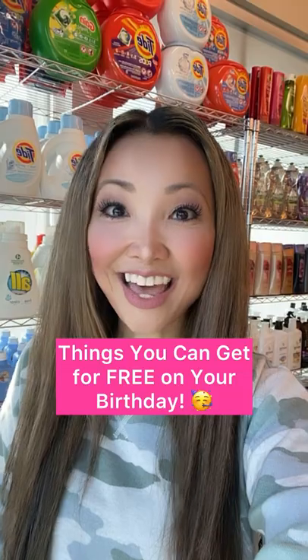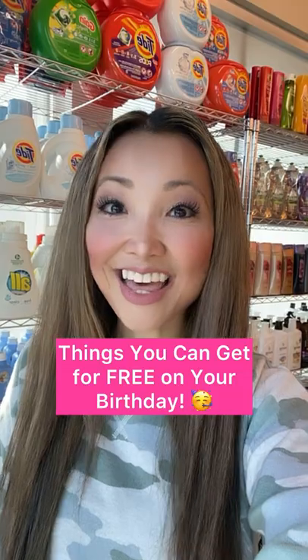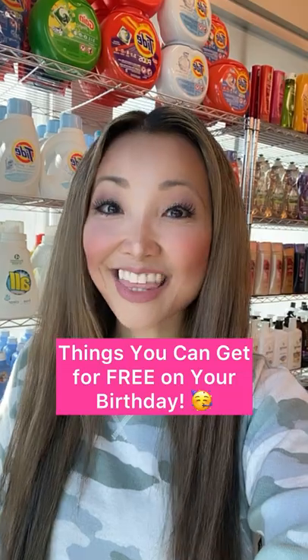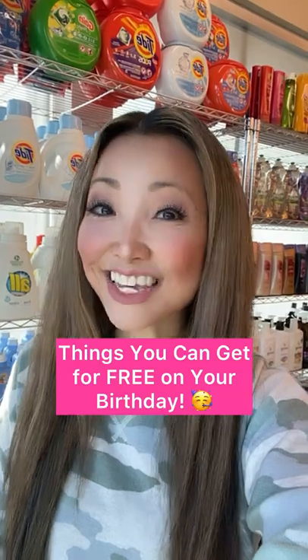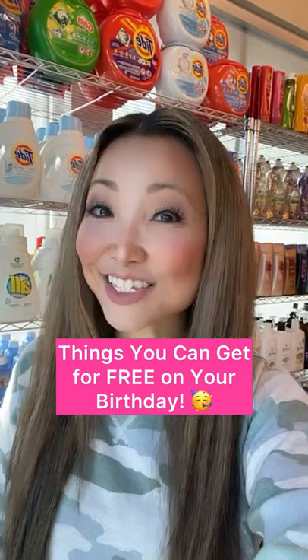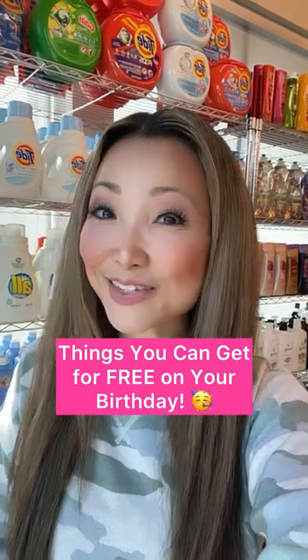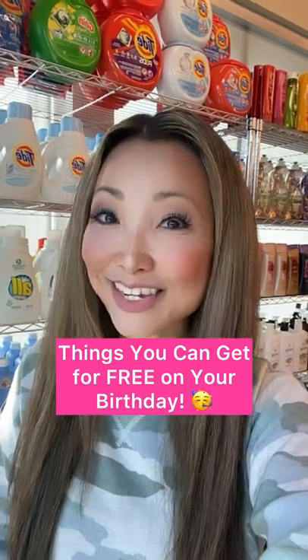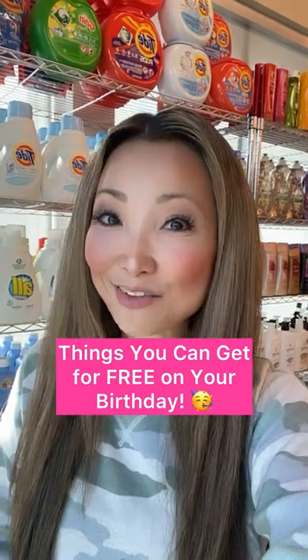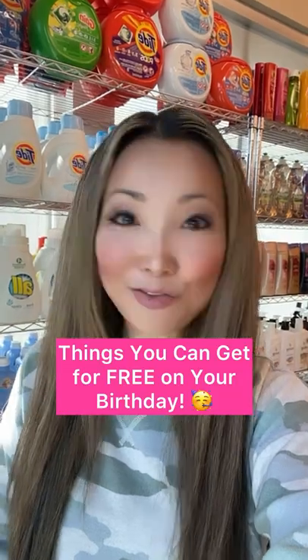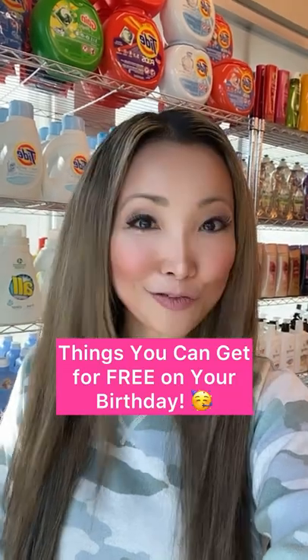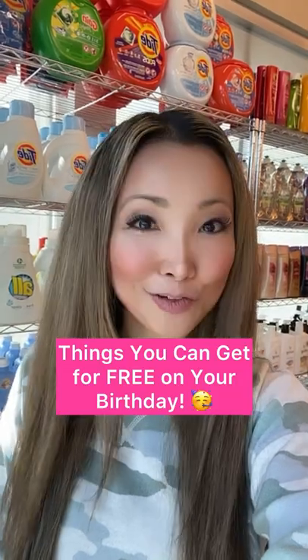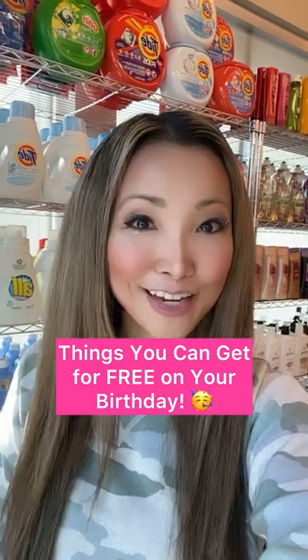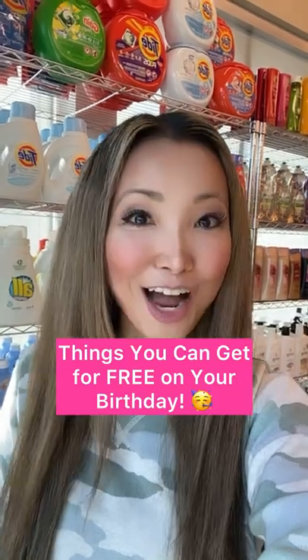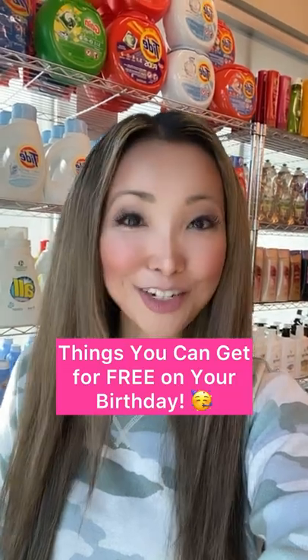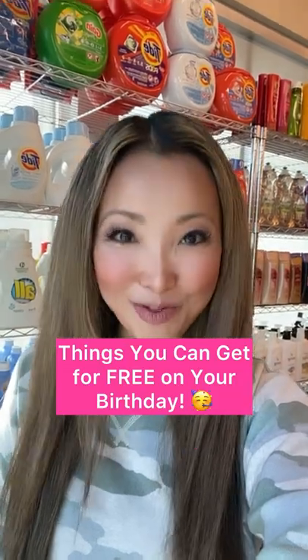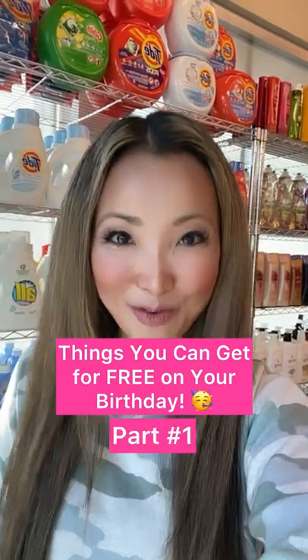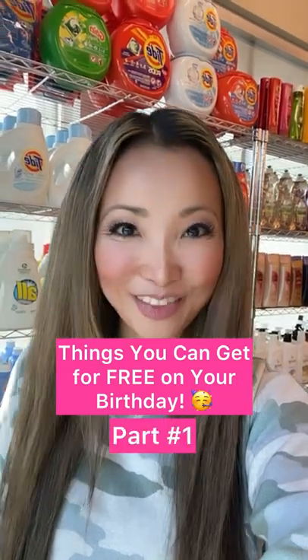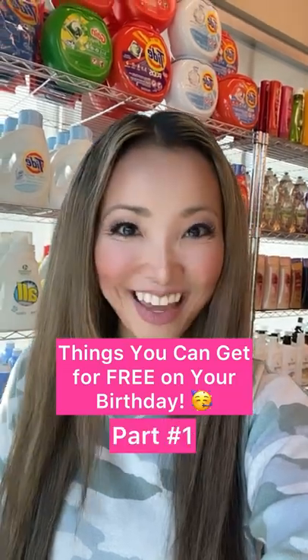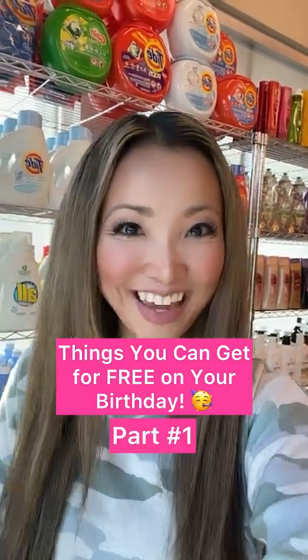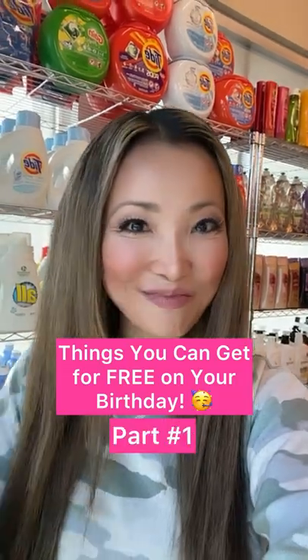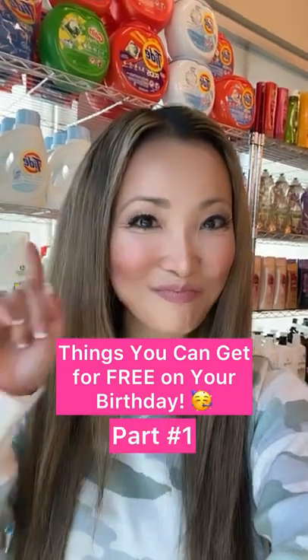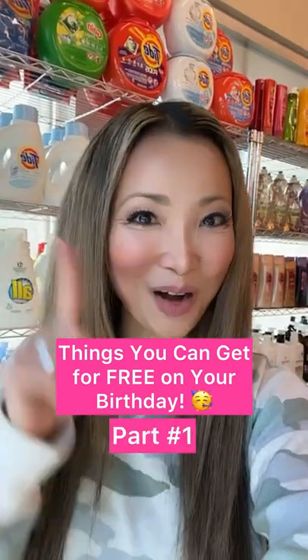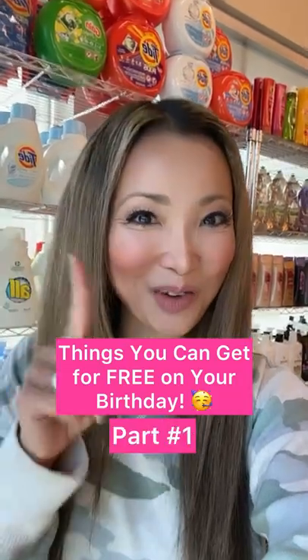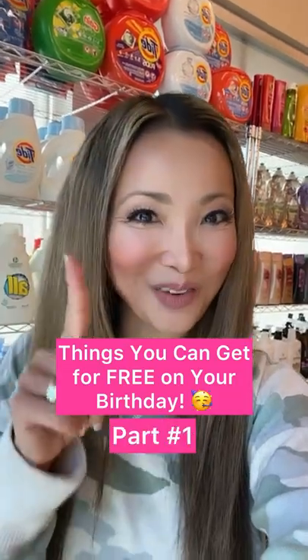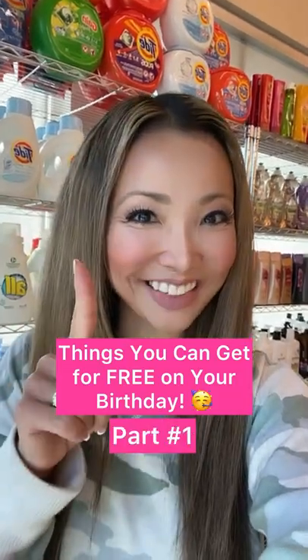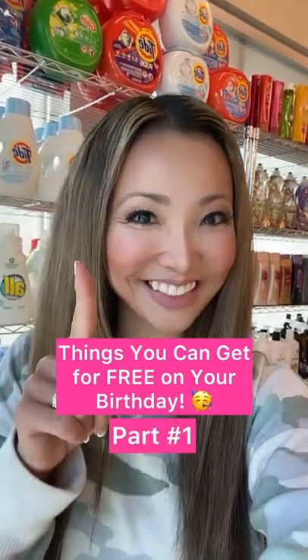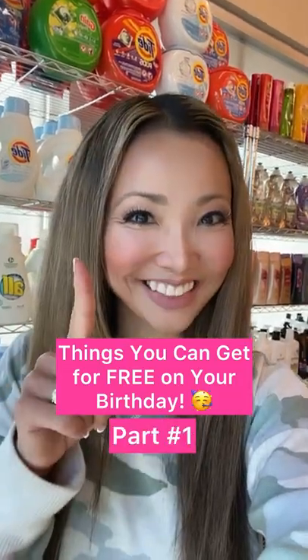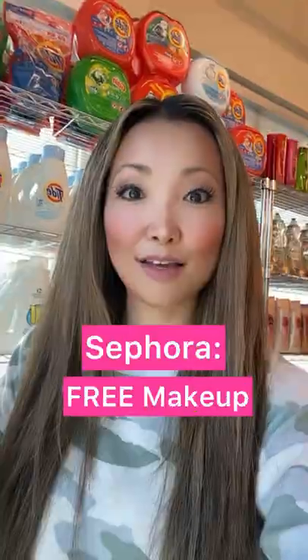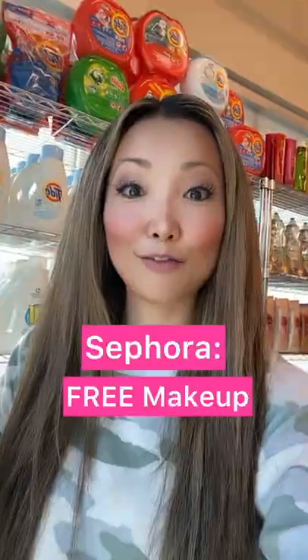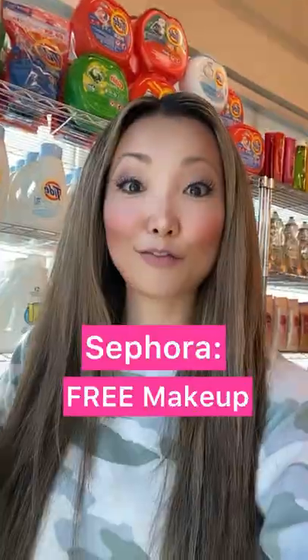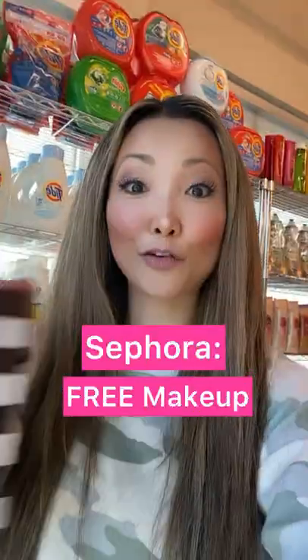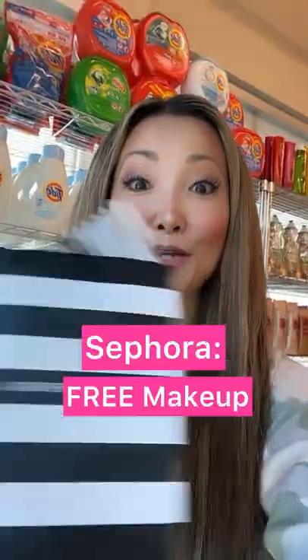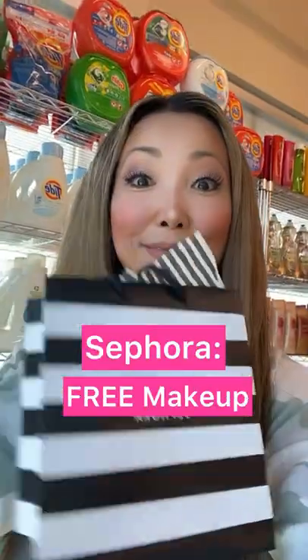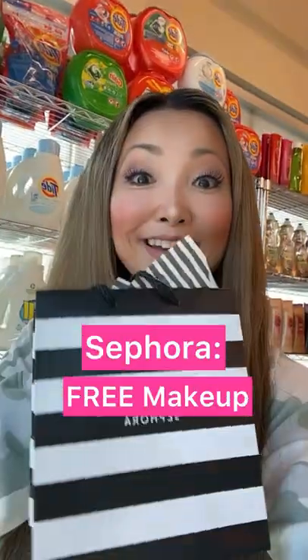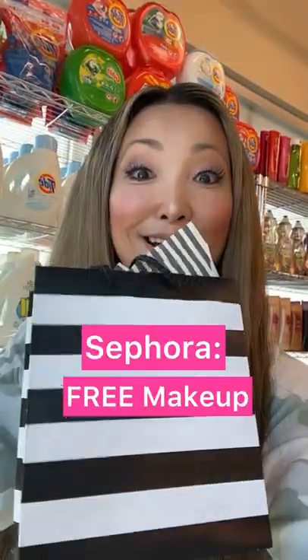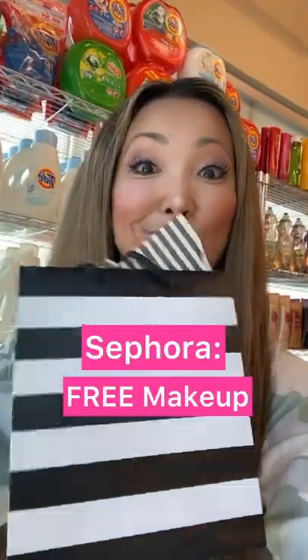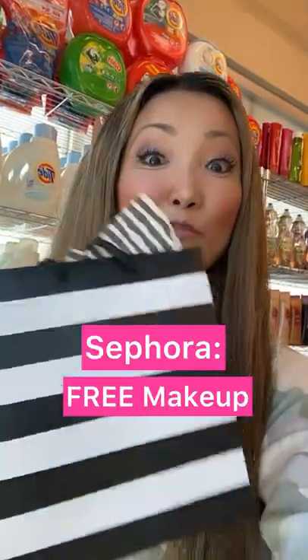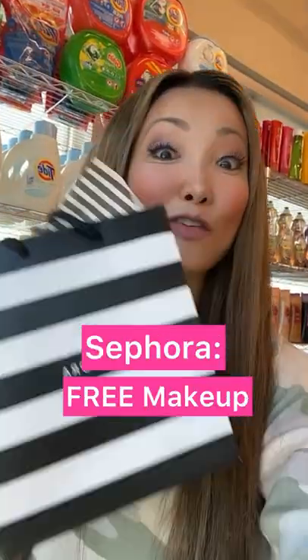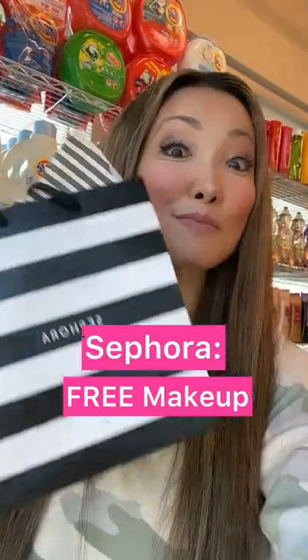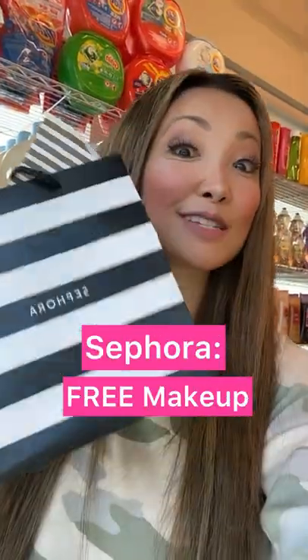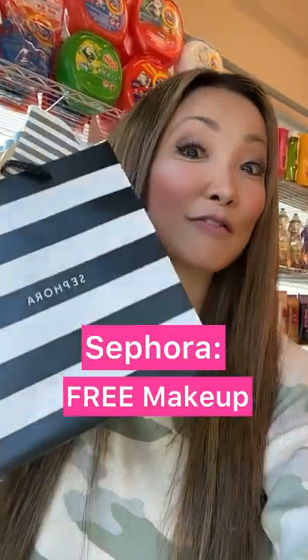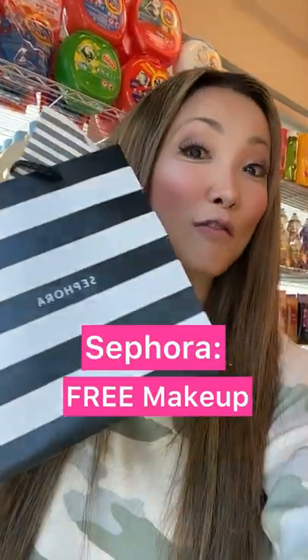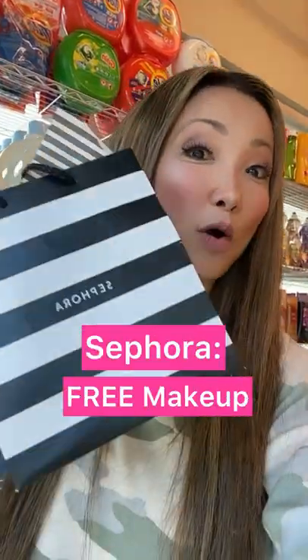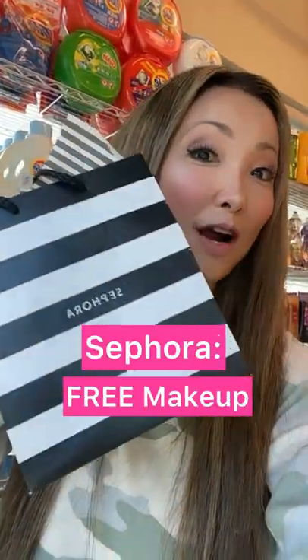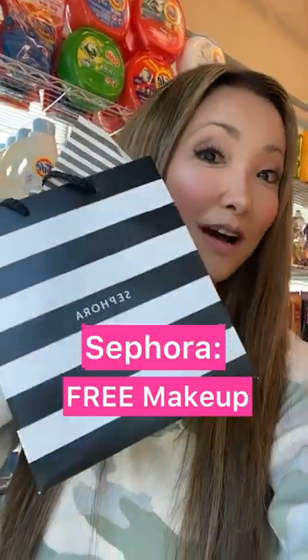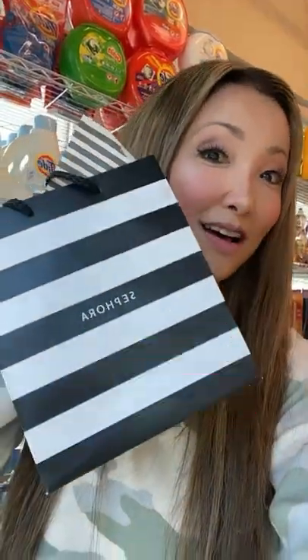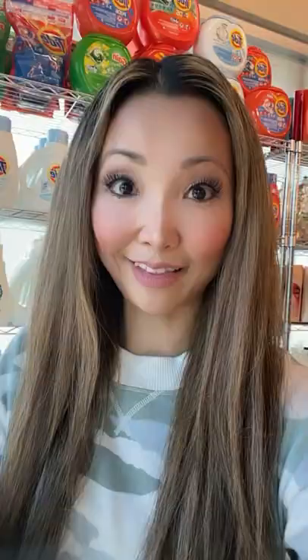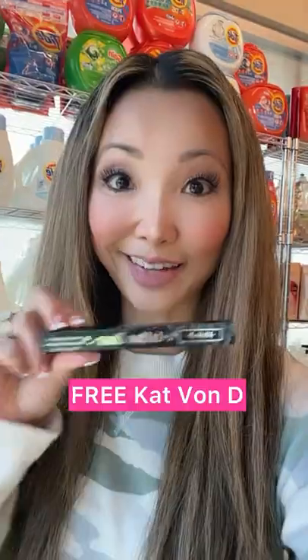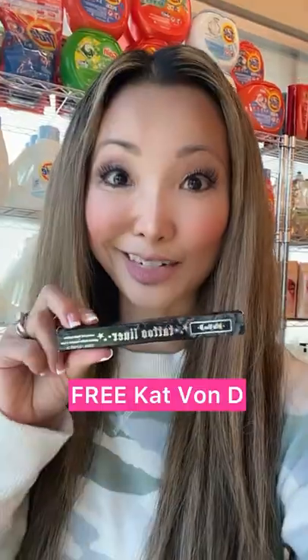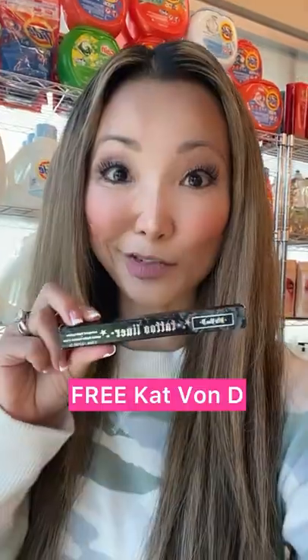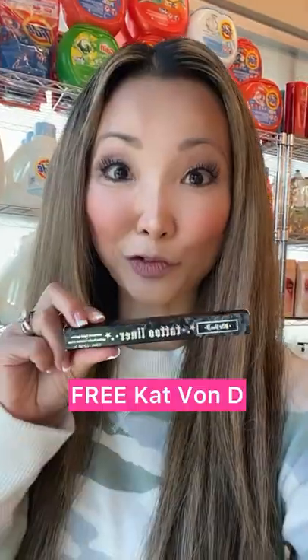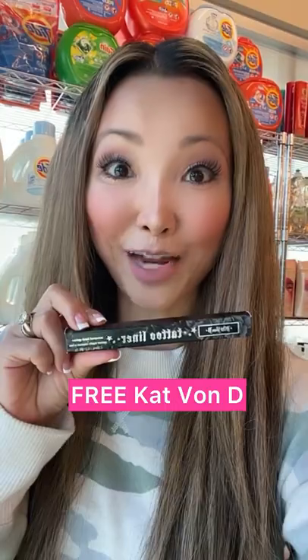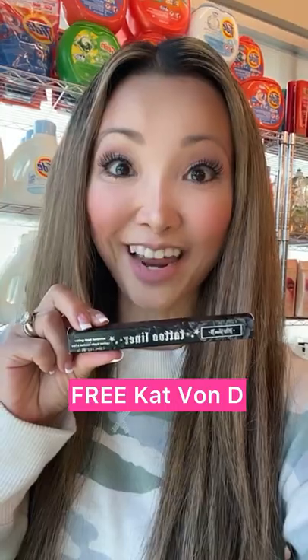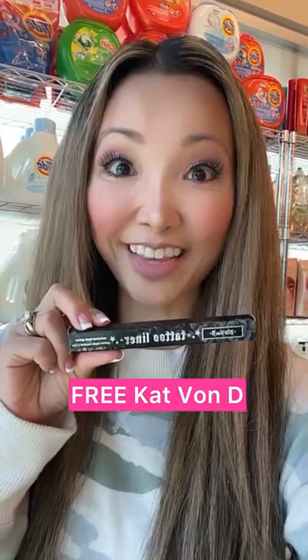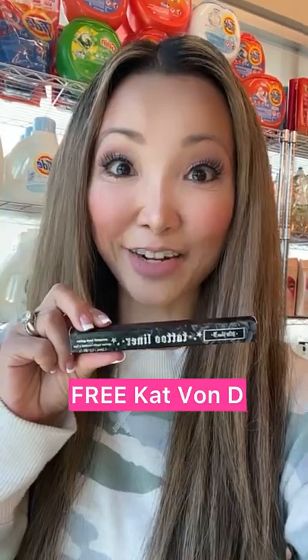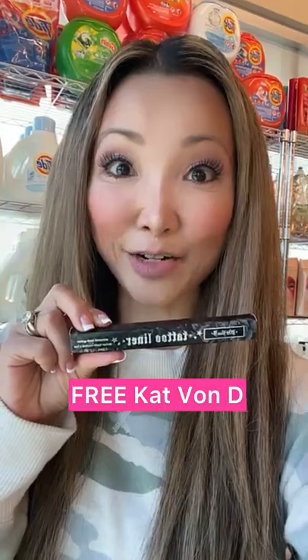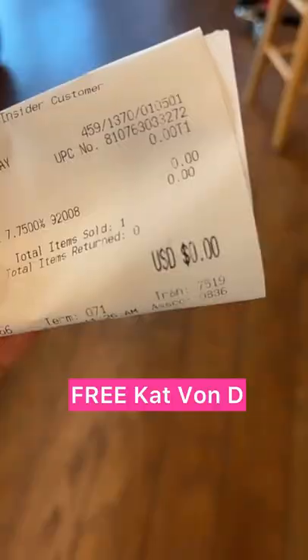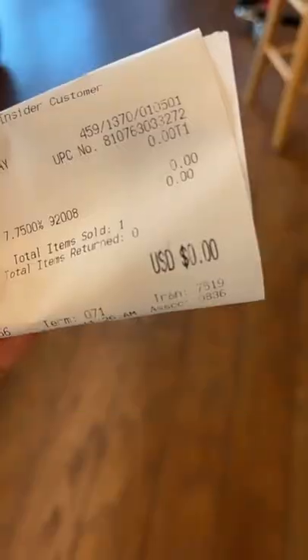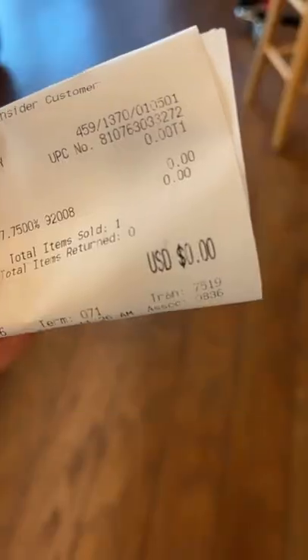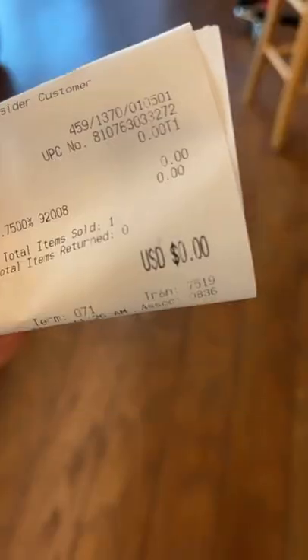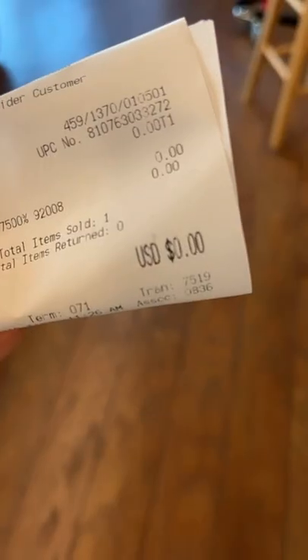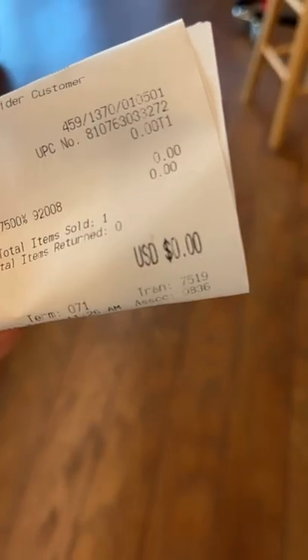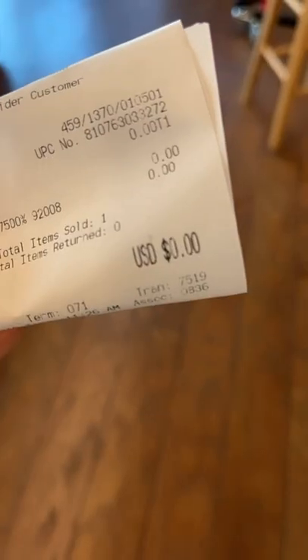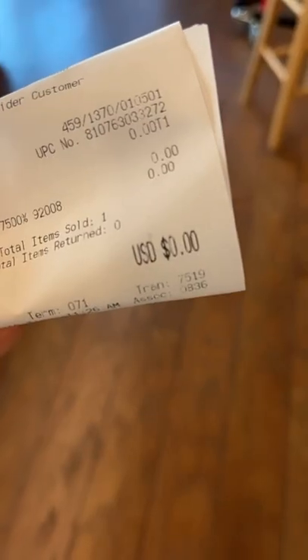Things you can get for free on your birthday, part one. Free makeup from Sephora, like this free eyeliner. Here's the receipt.